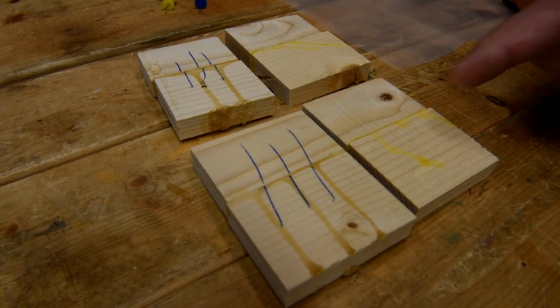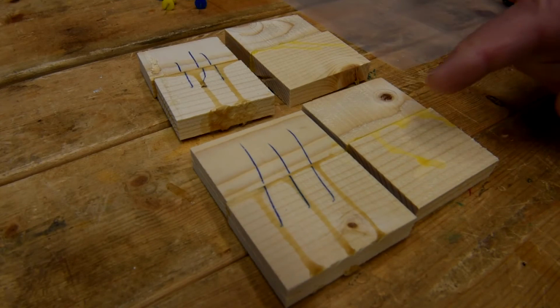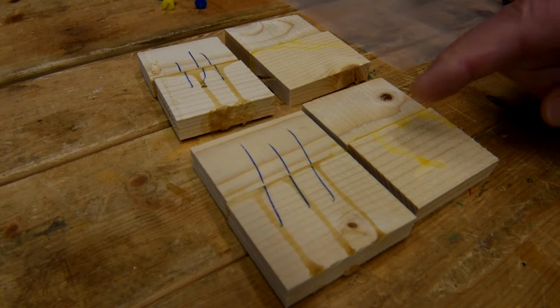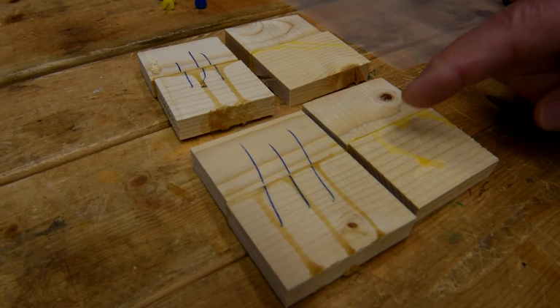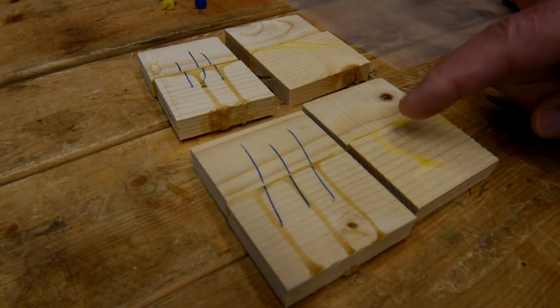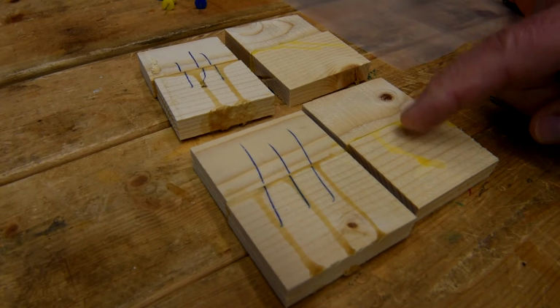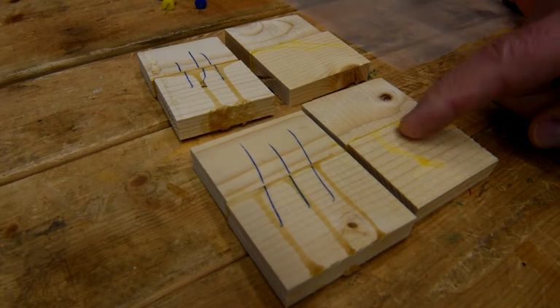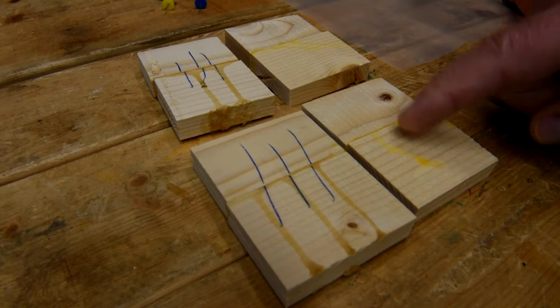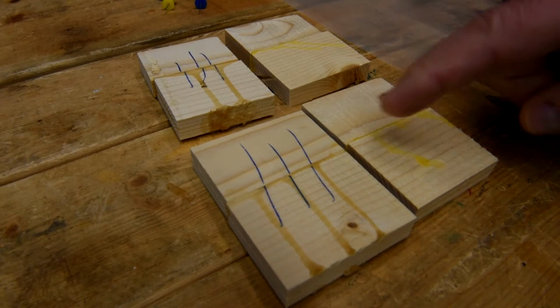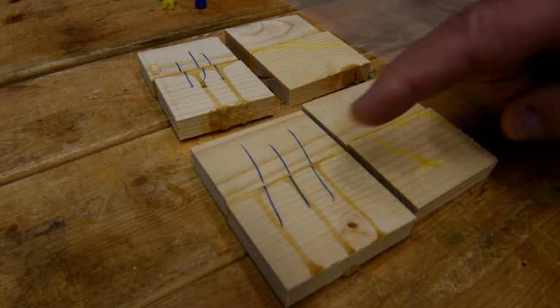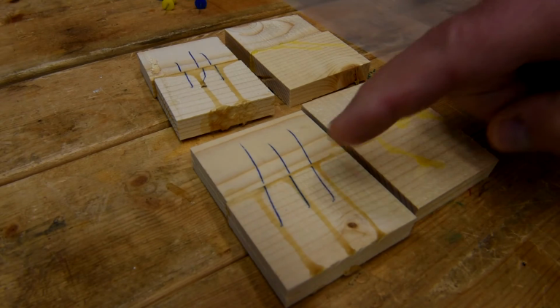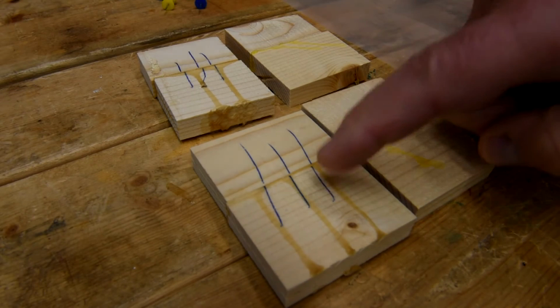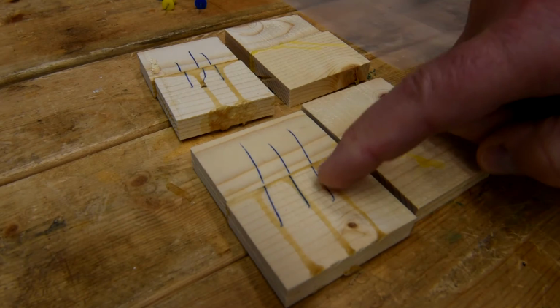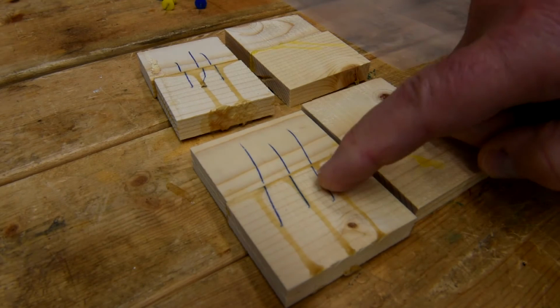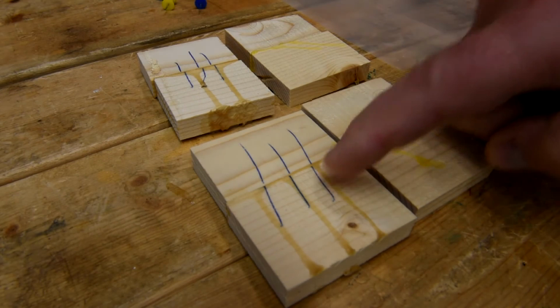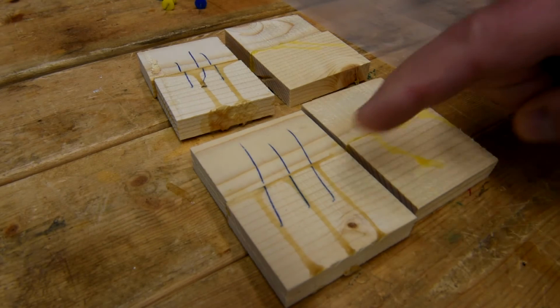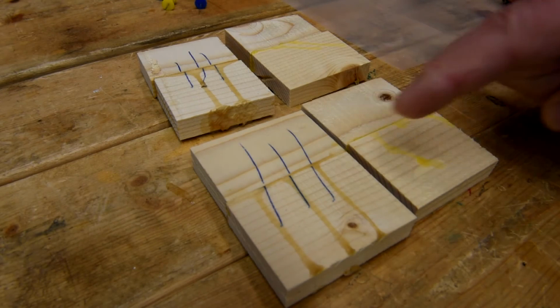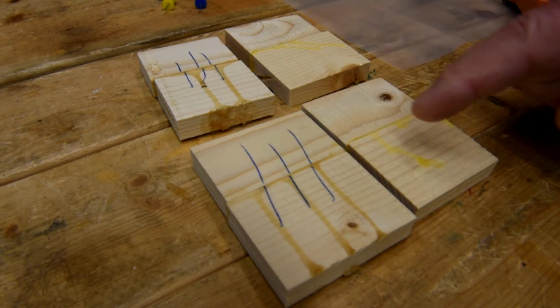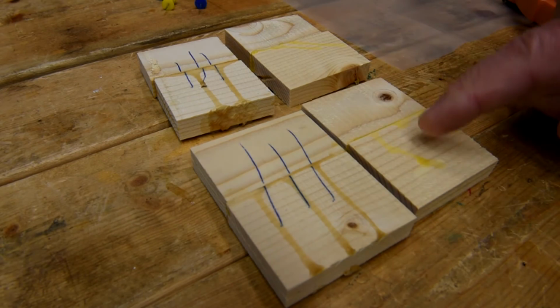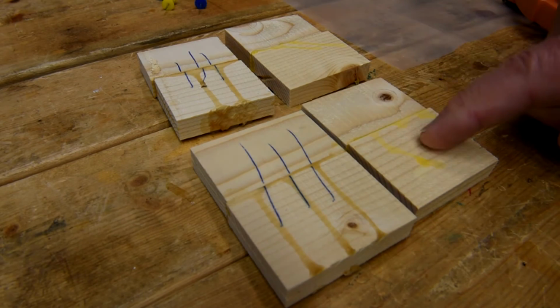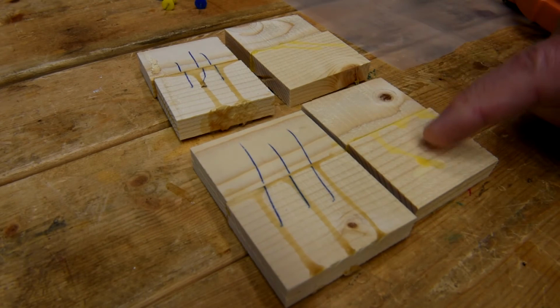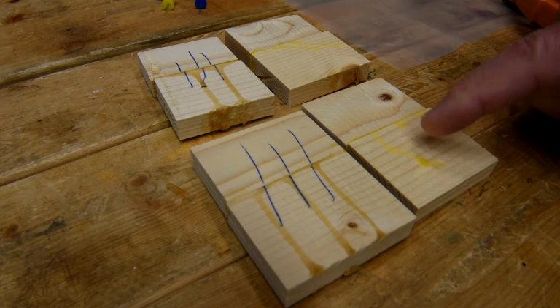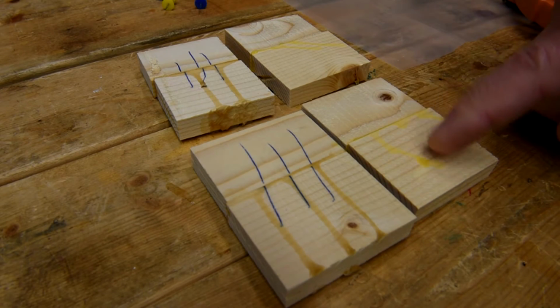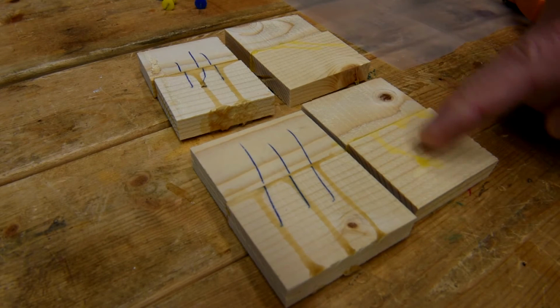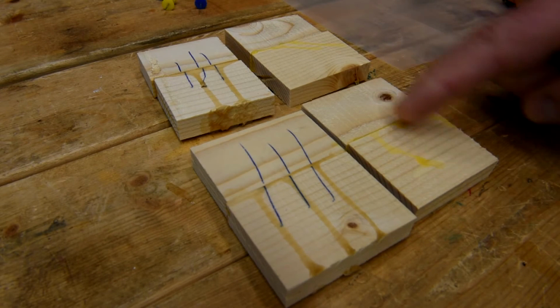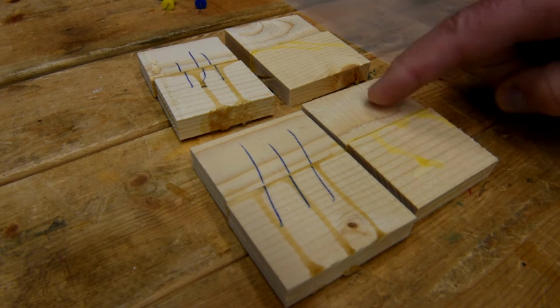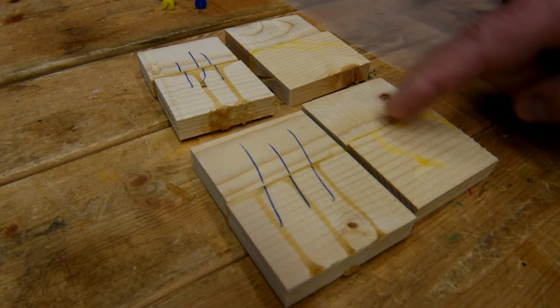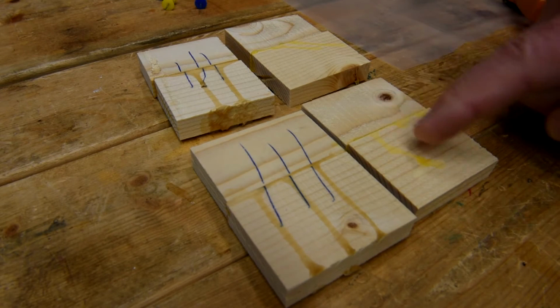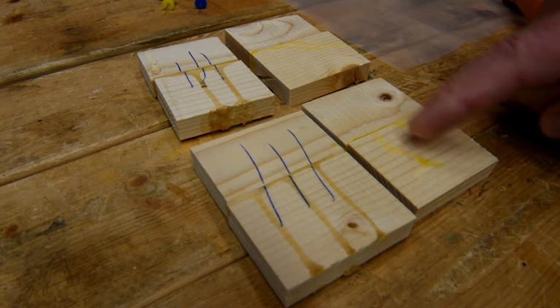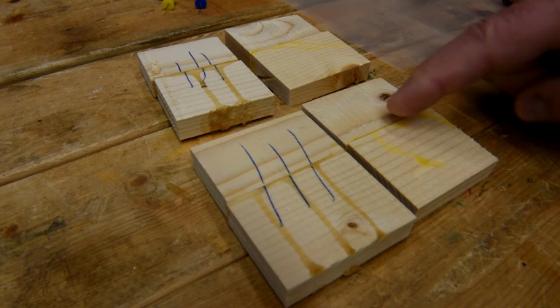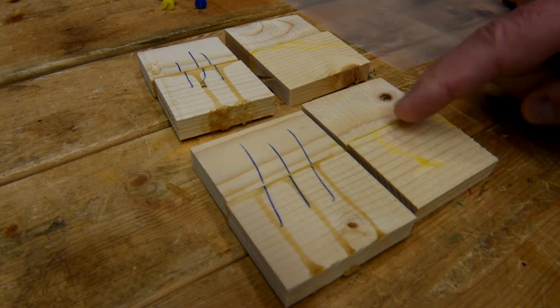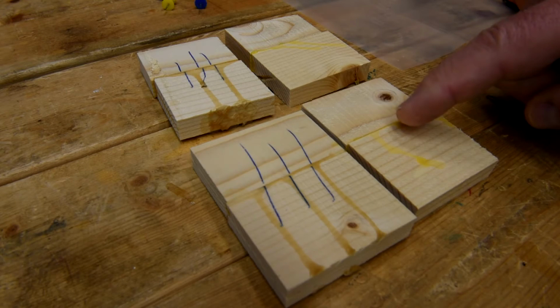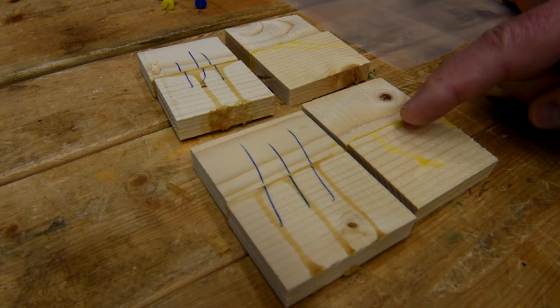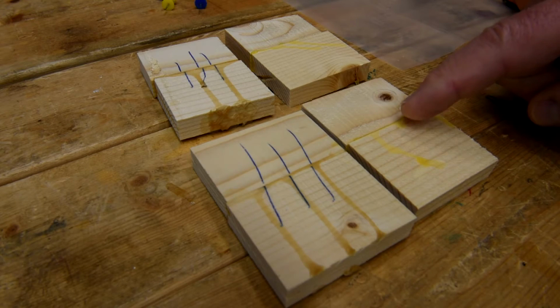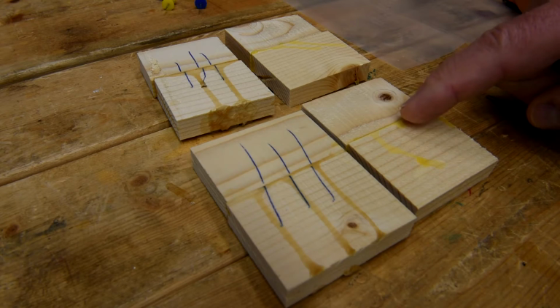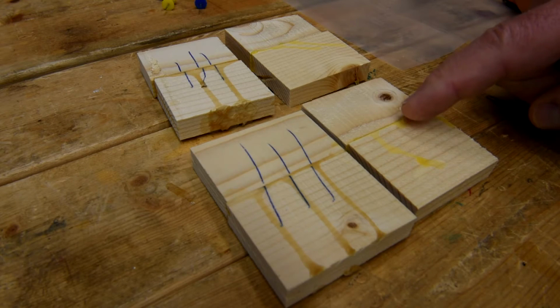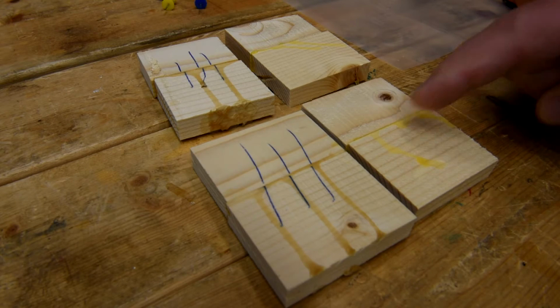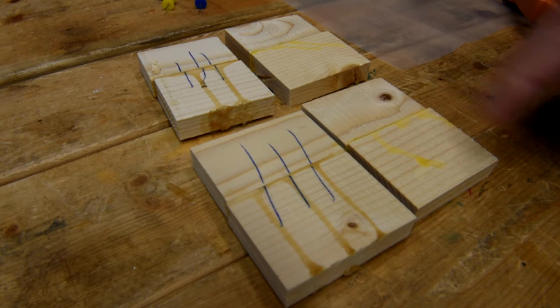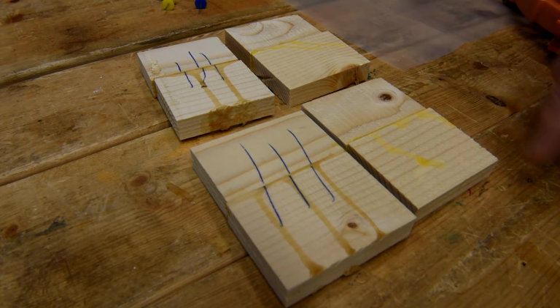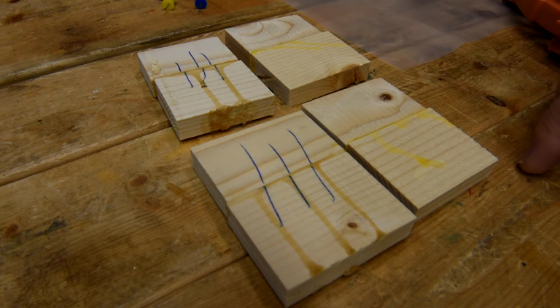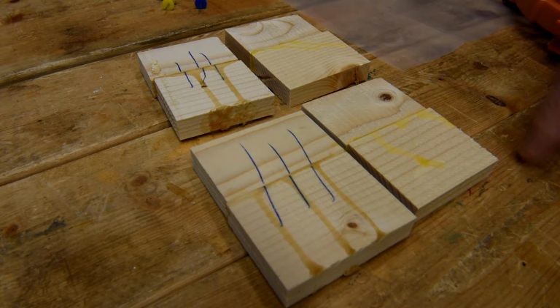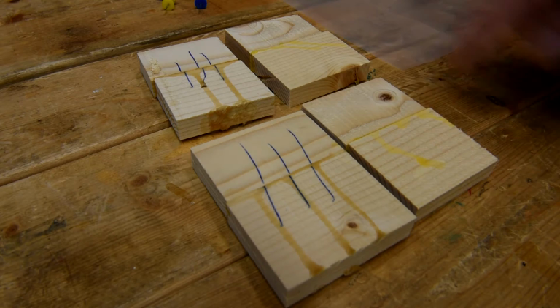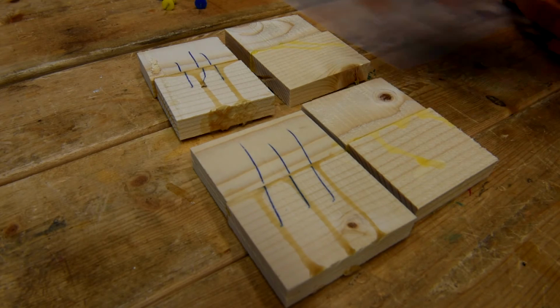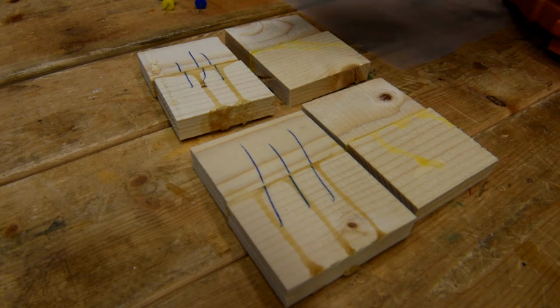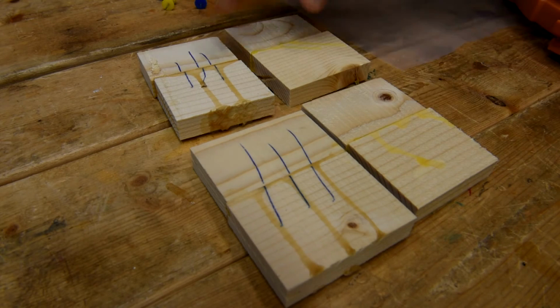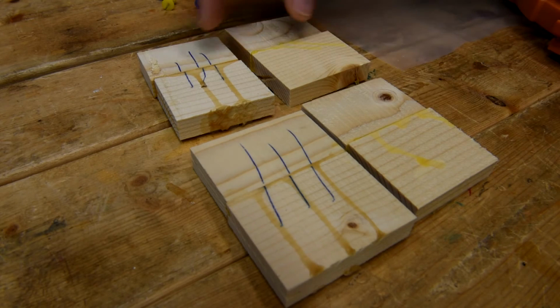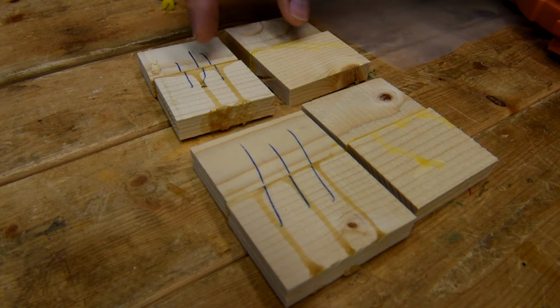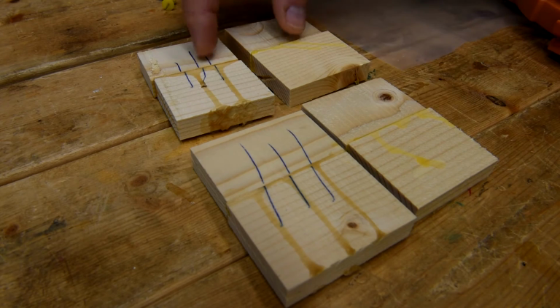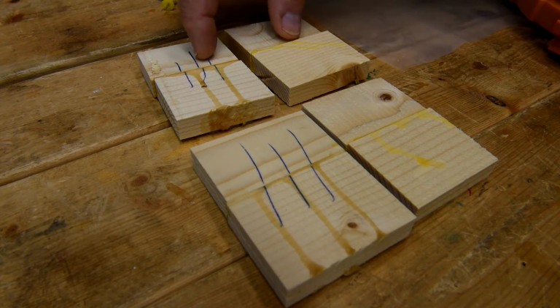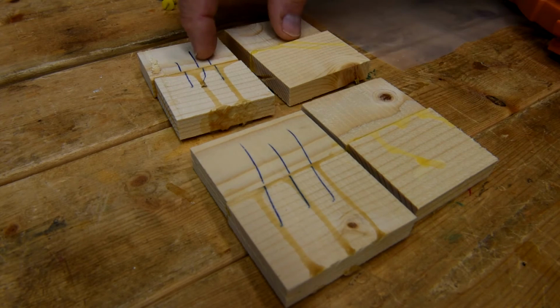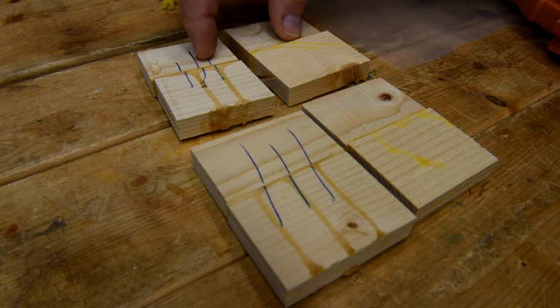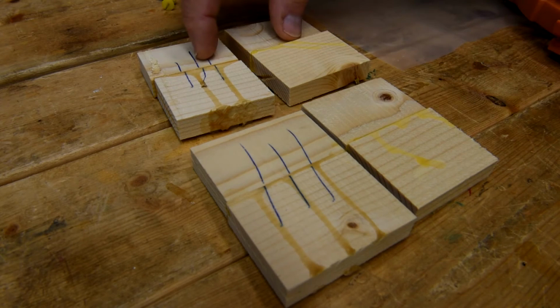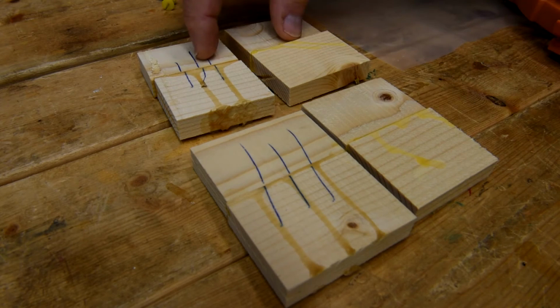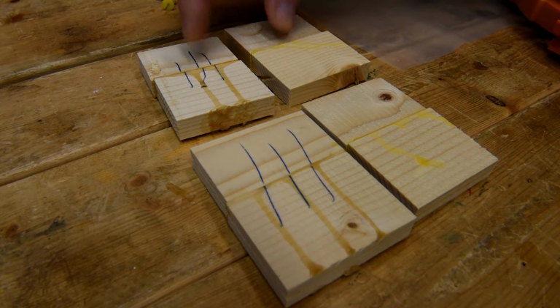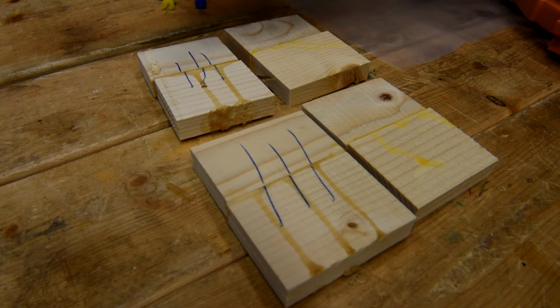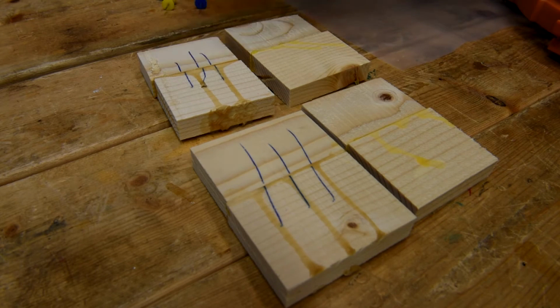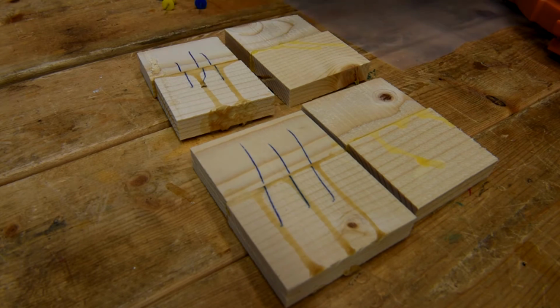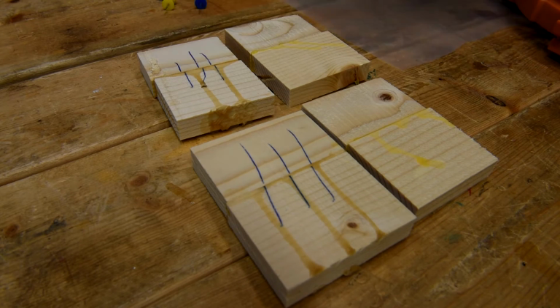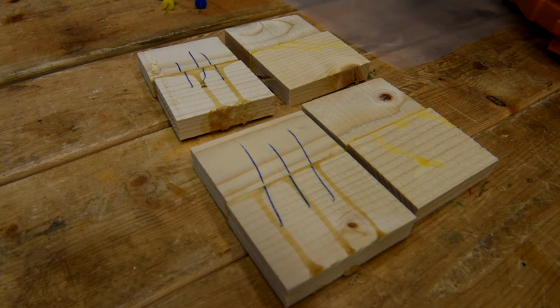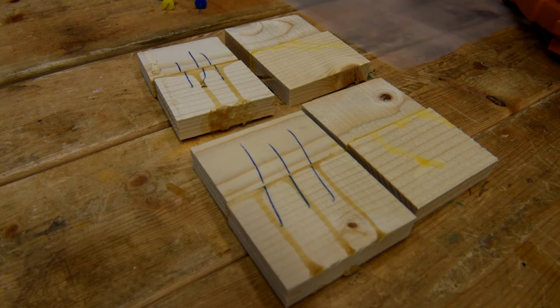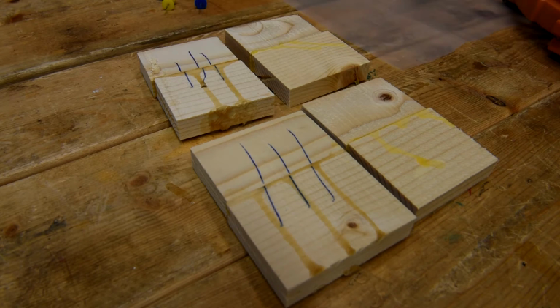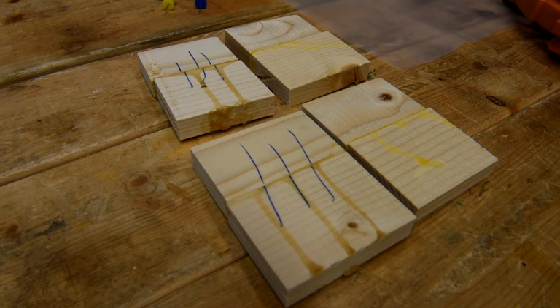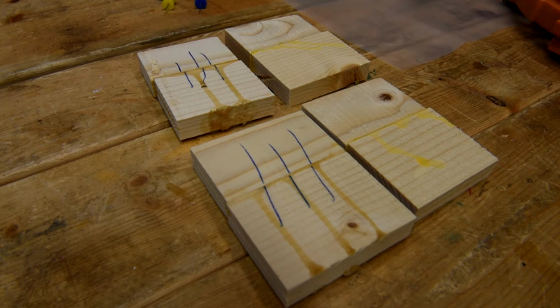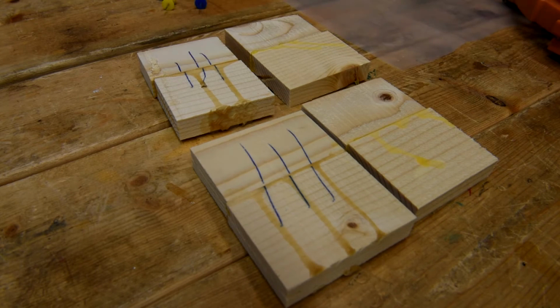Now, two of these glue-up samples I'm going to sand flush, get rid of all the squeeze out, and the other two I'm going to soak in water.